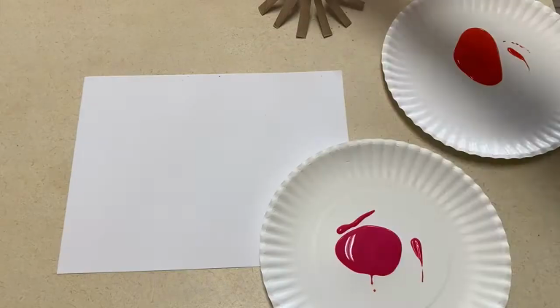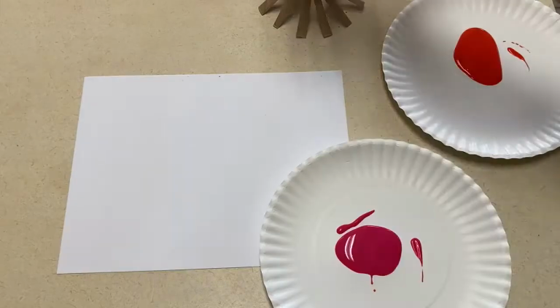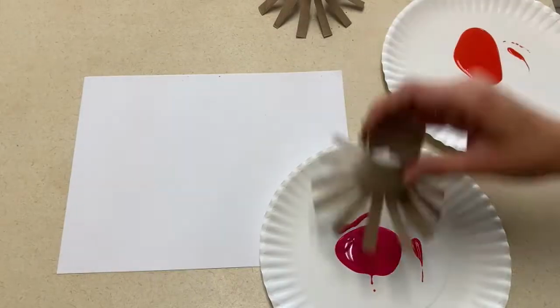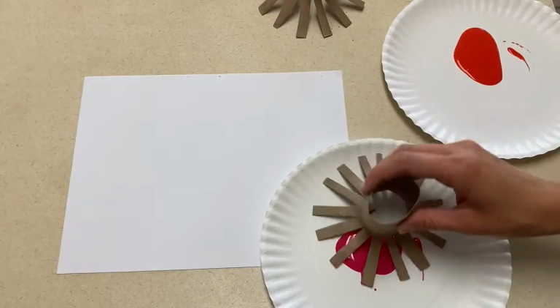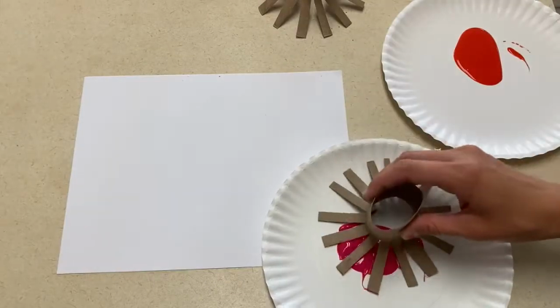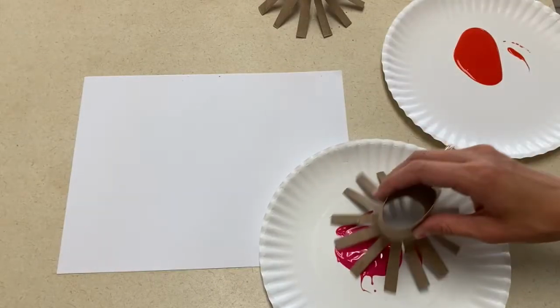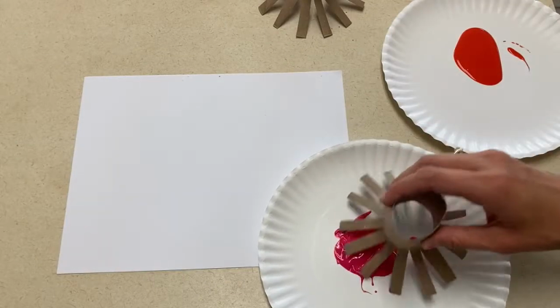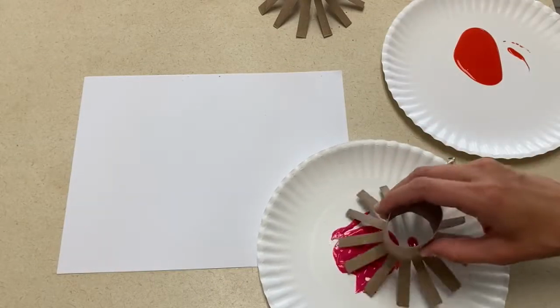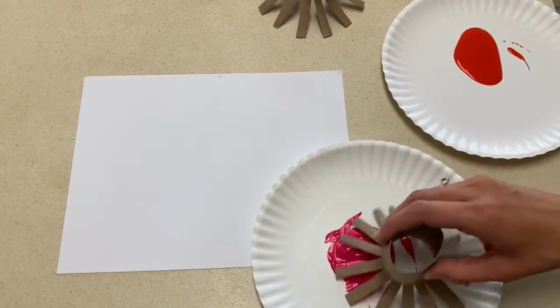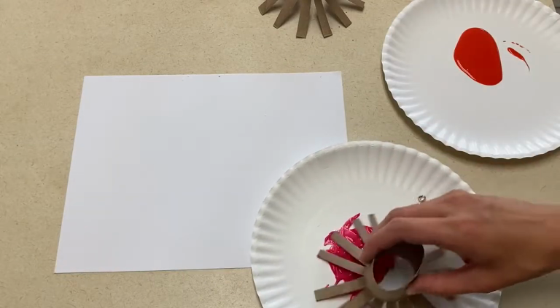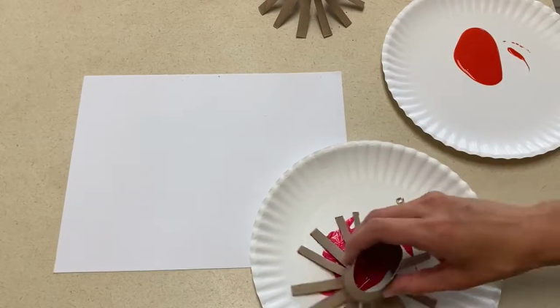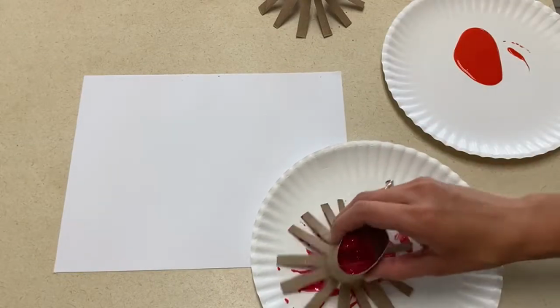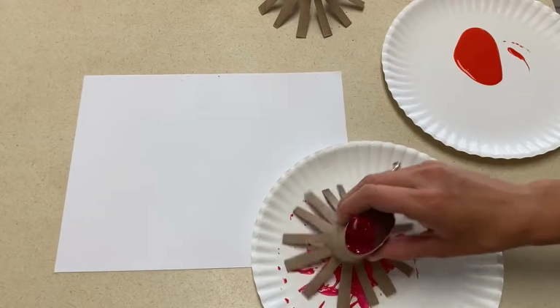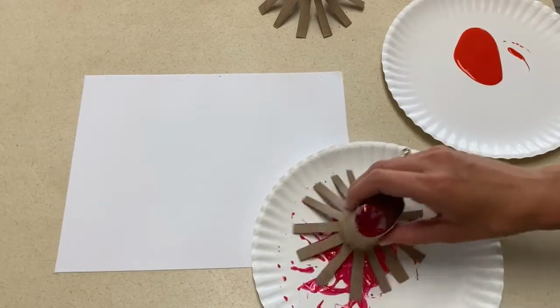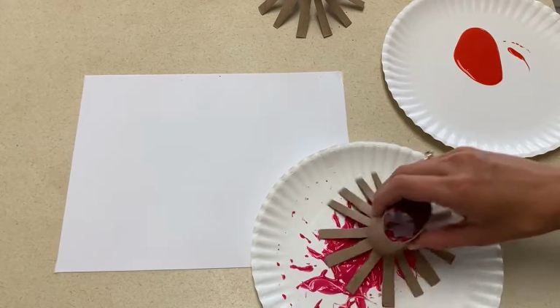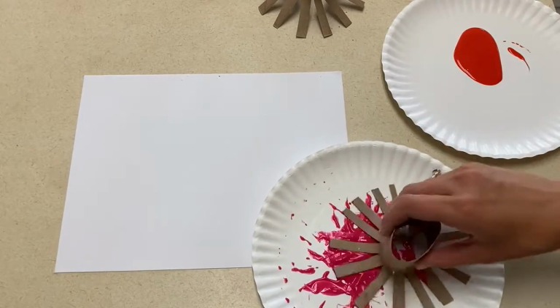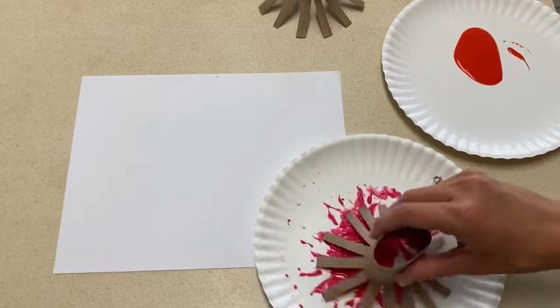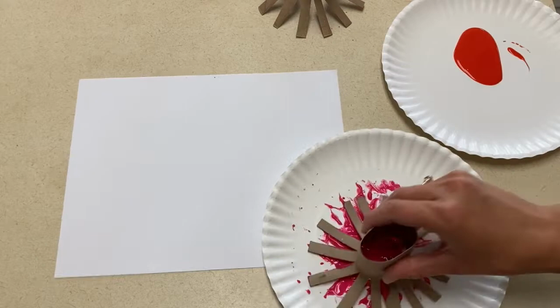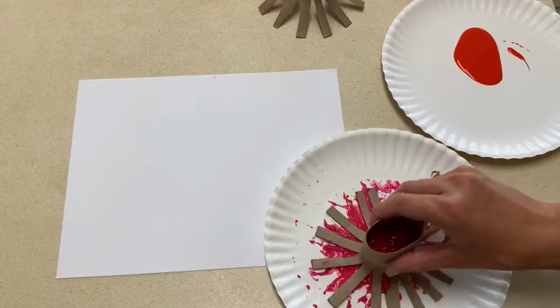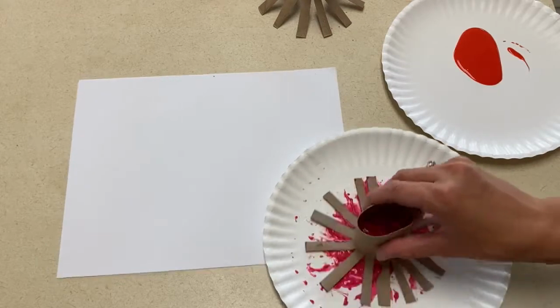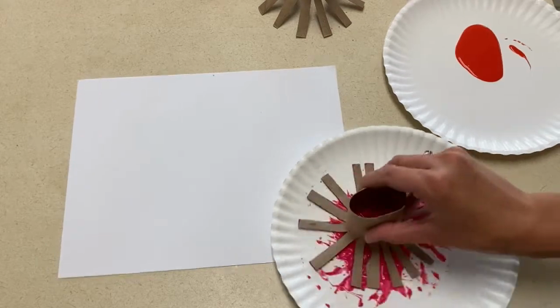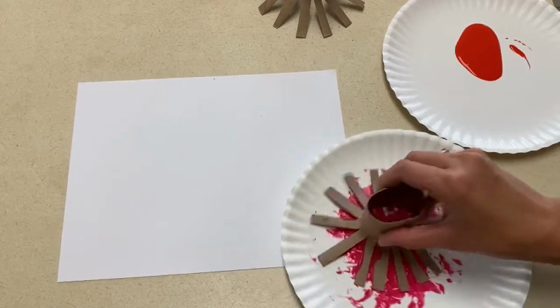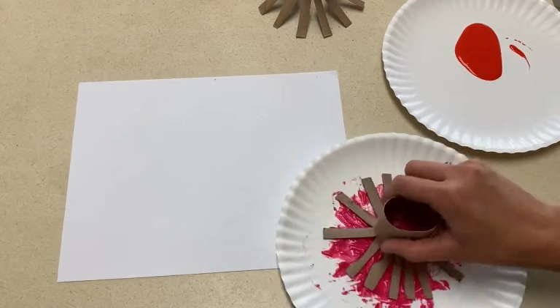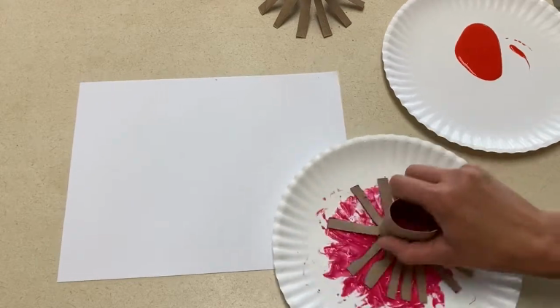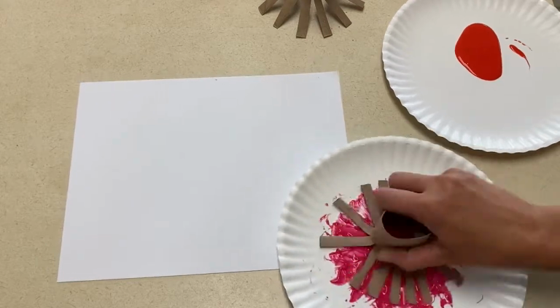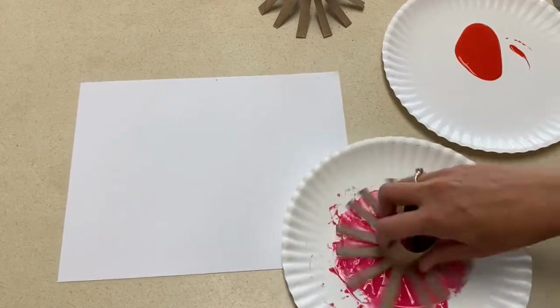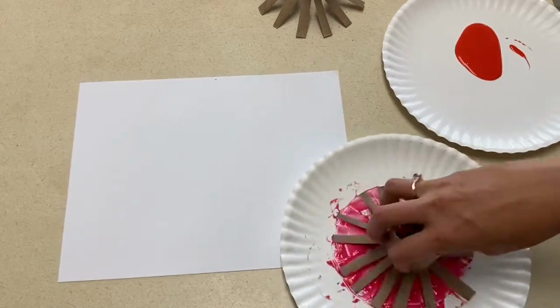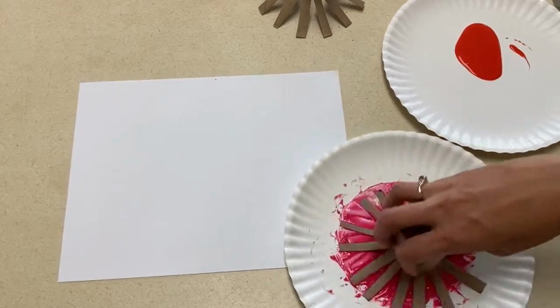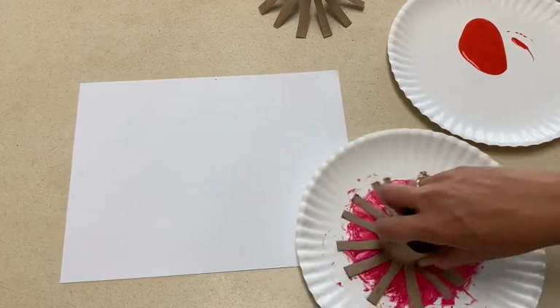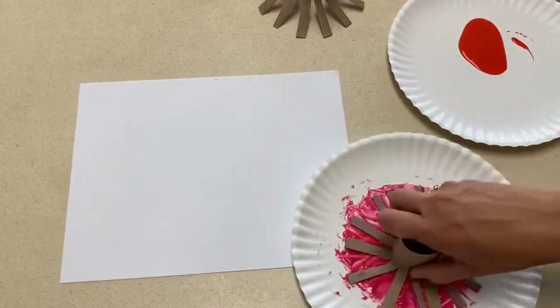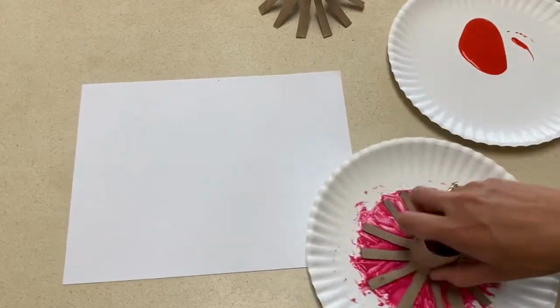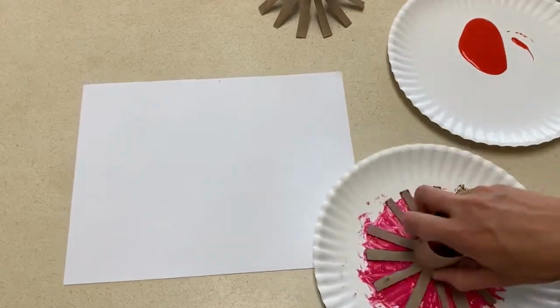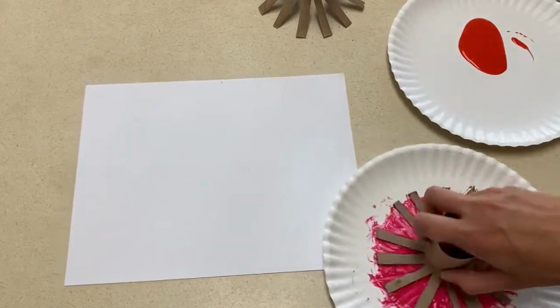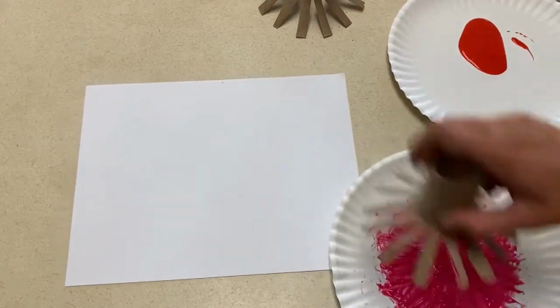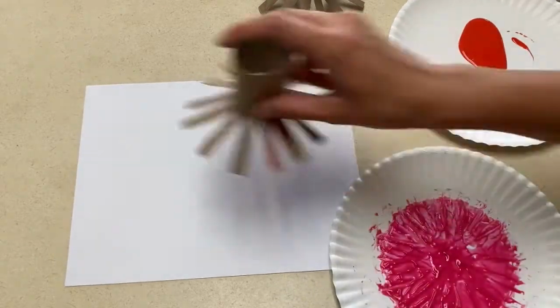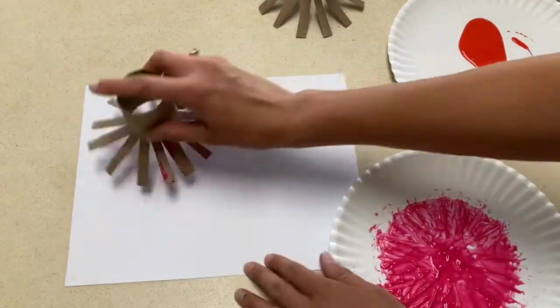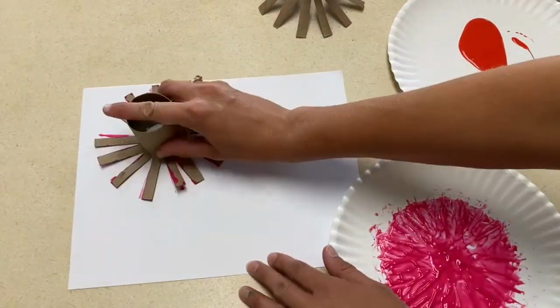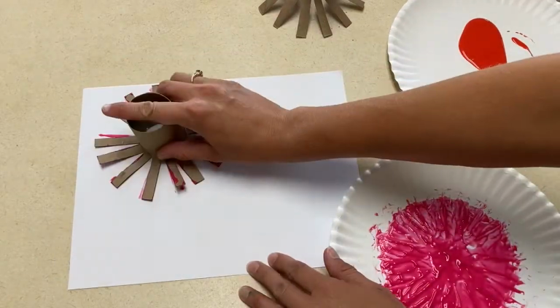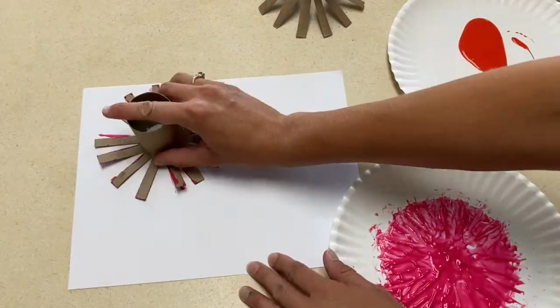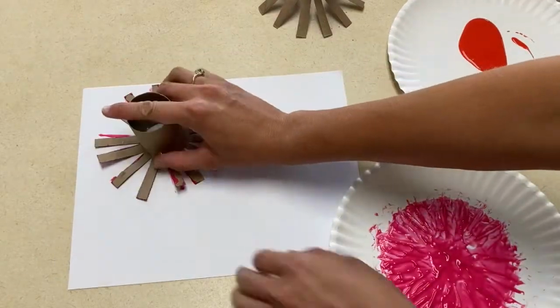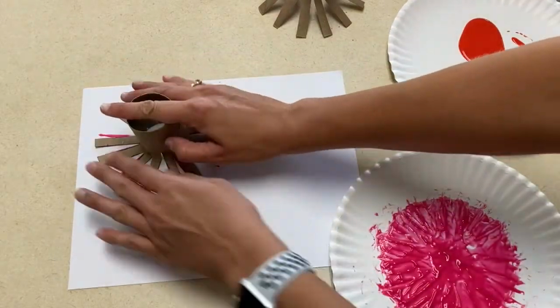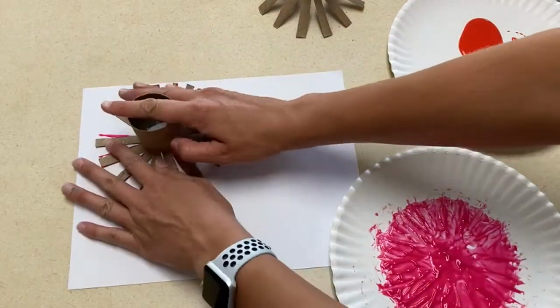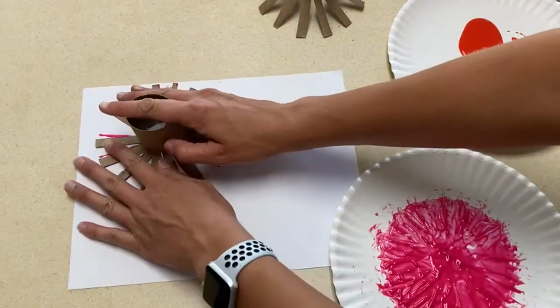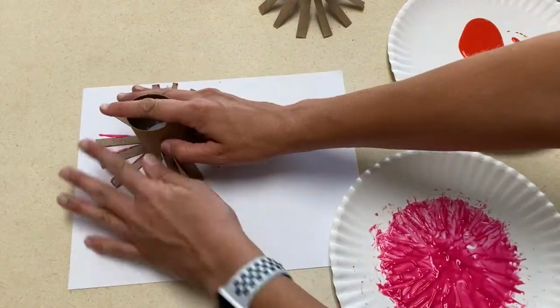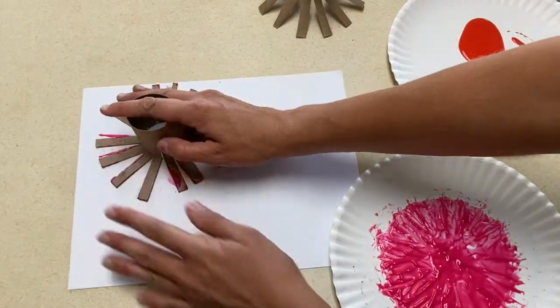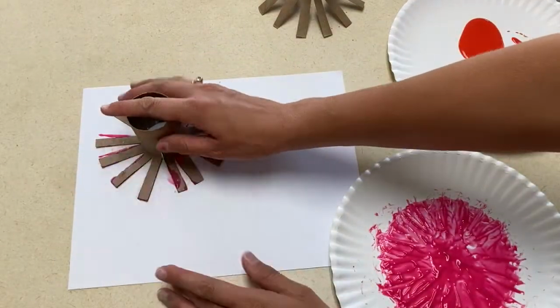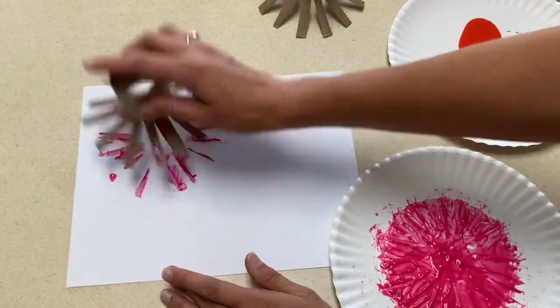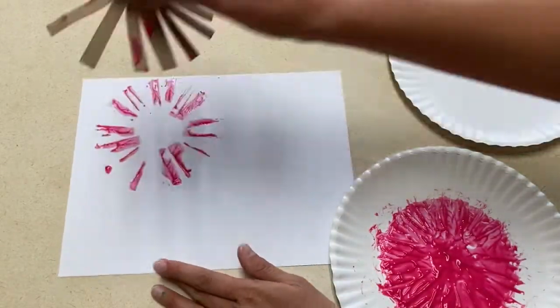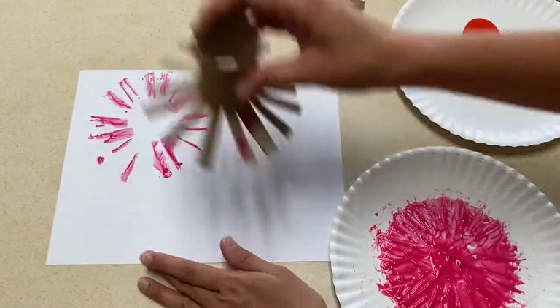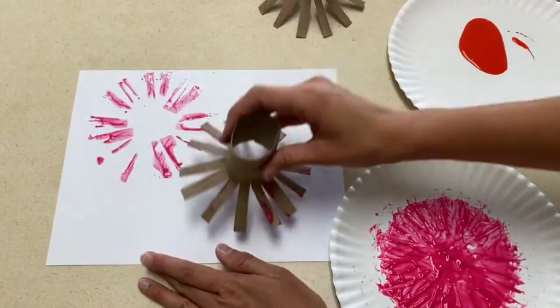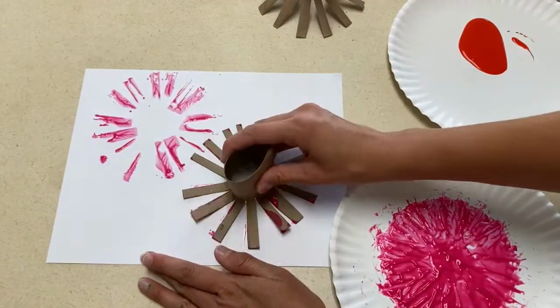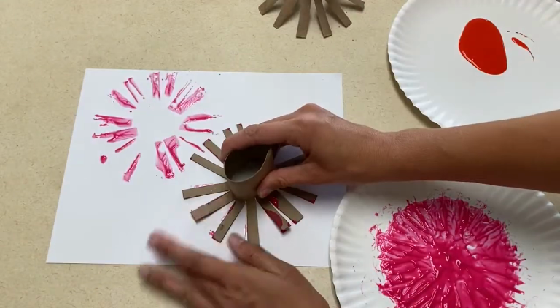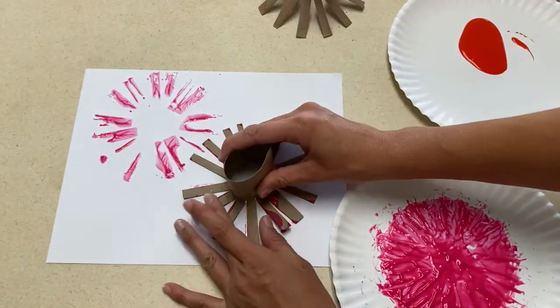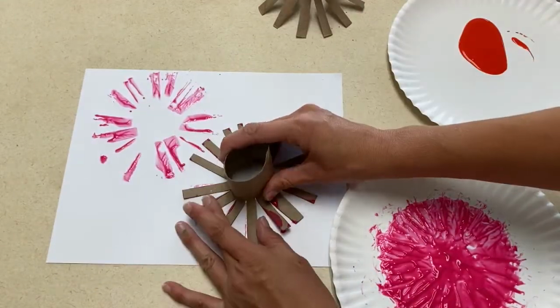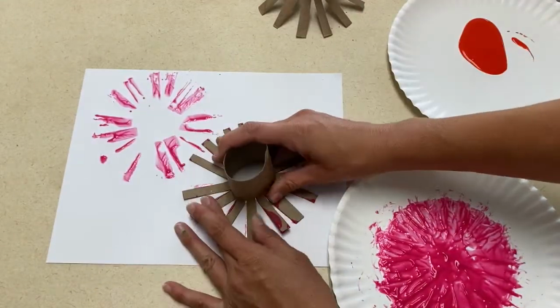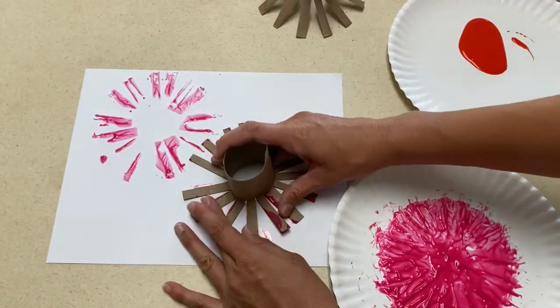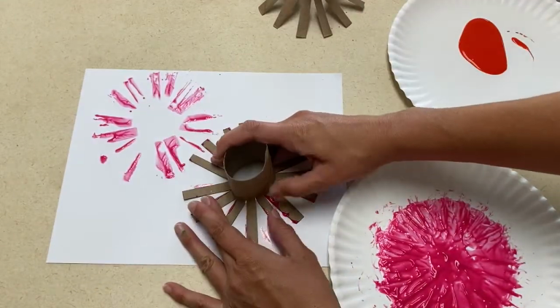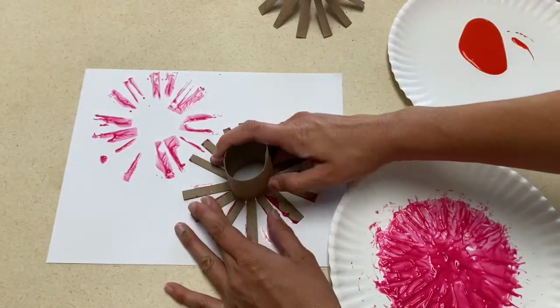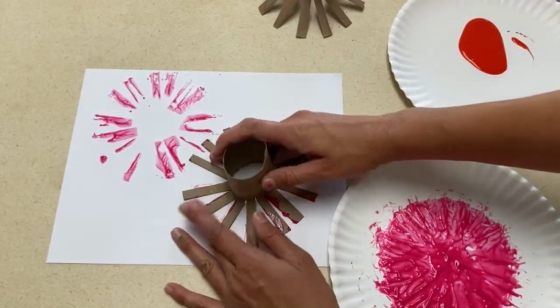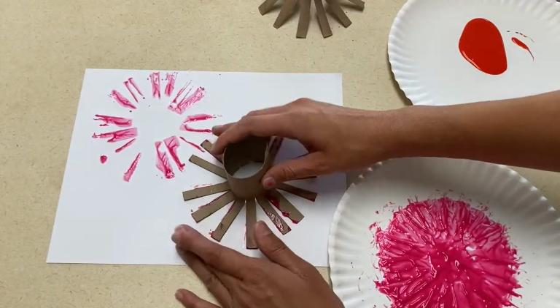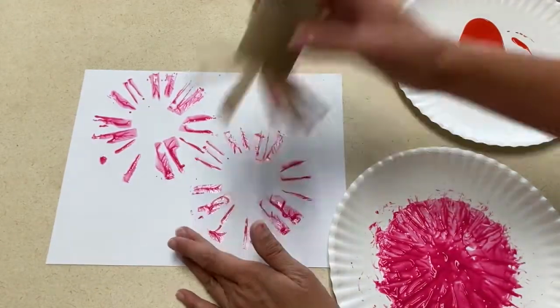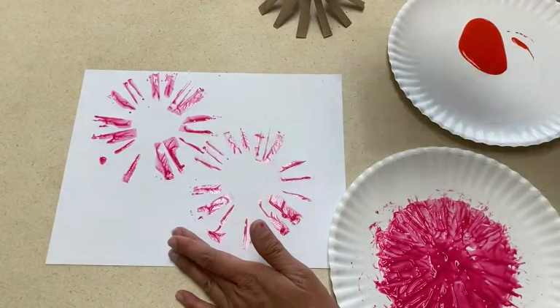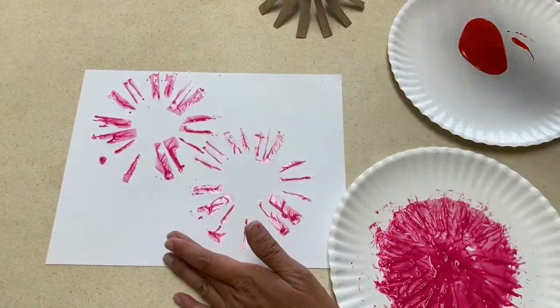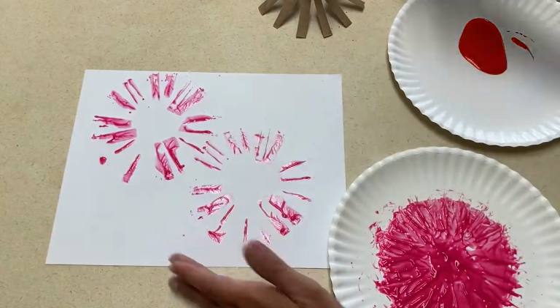For this art project, I cut slits in toilet paper tubes and then gave the children paint and let them create fireworks on a sheet of paper.